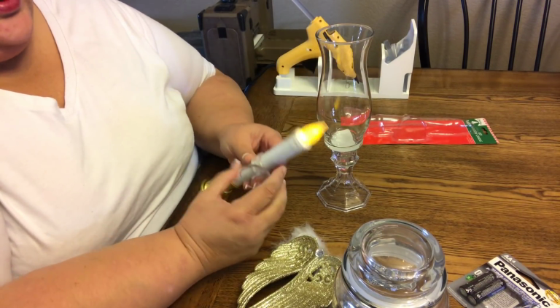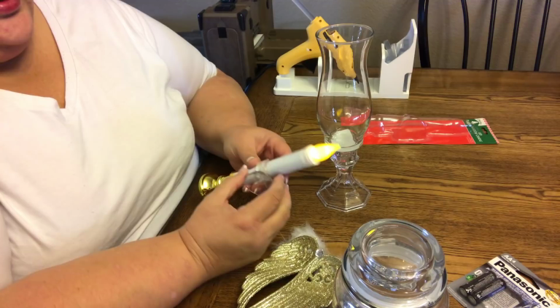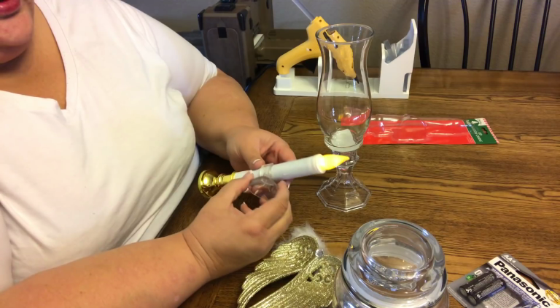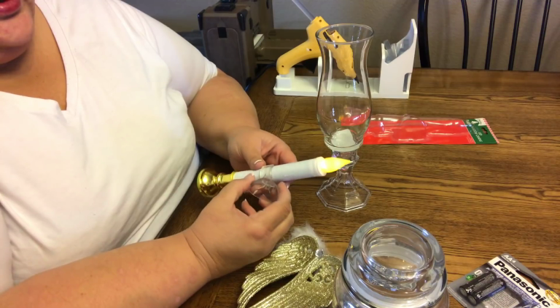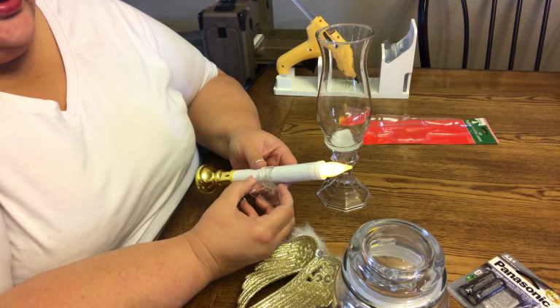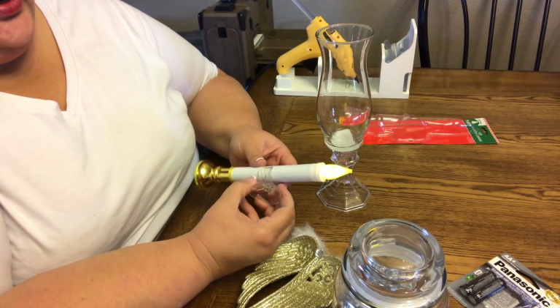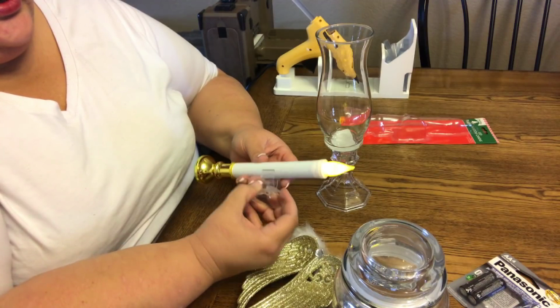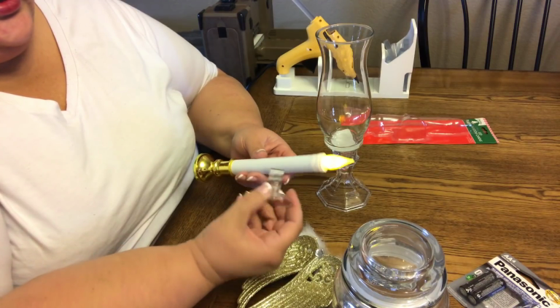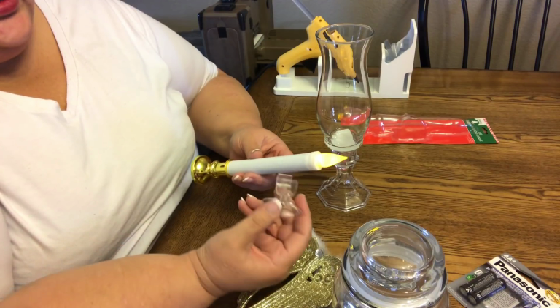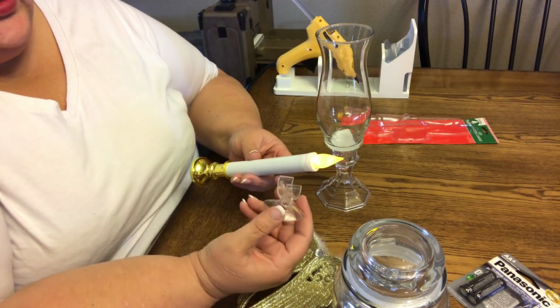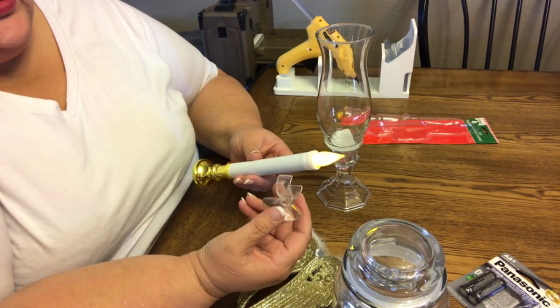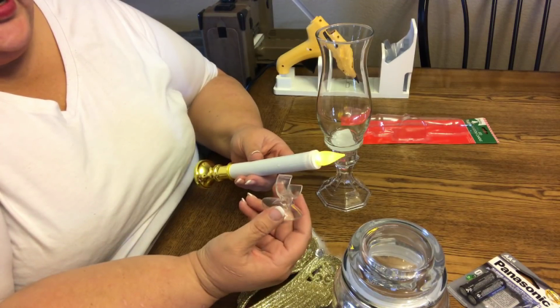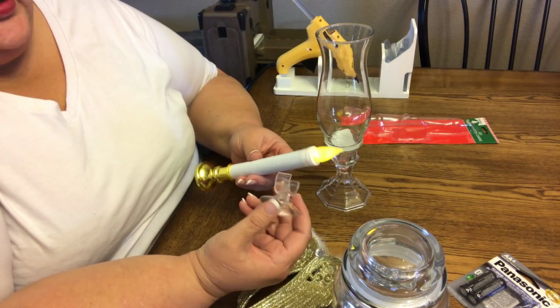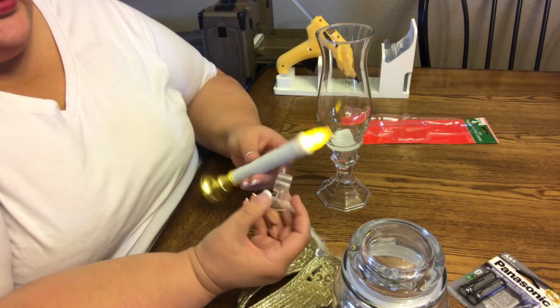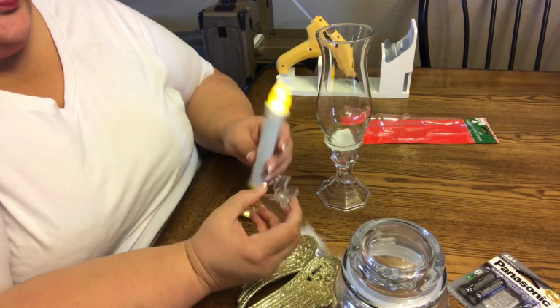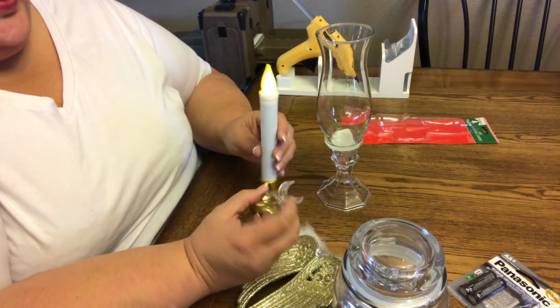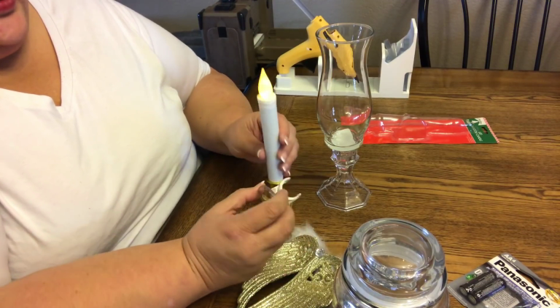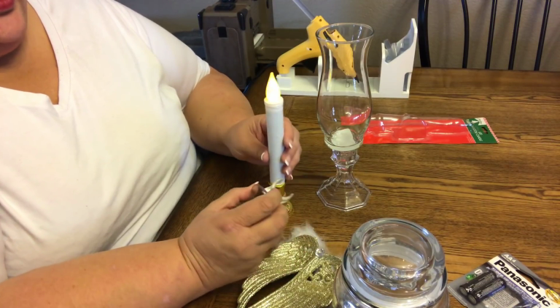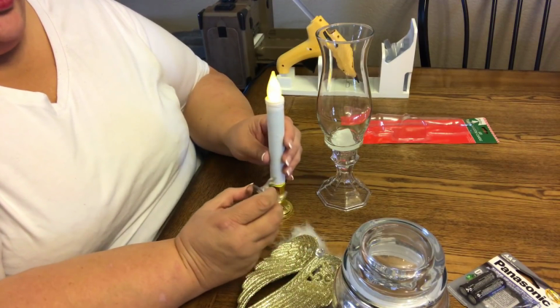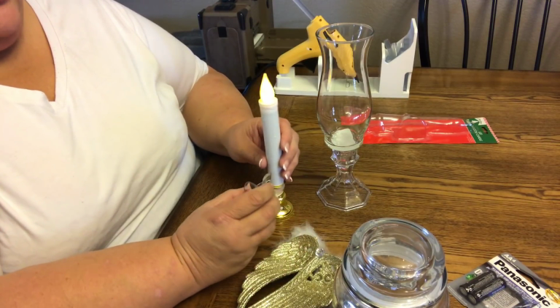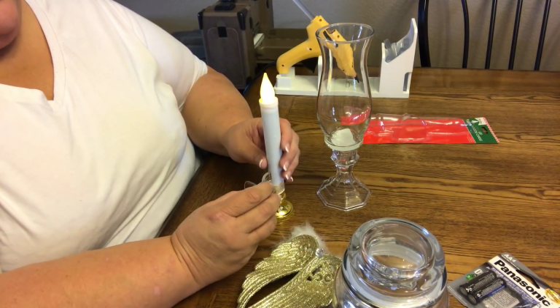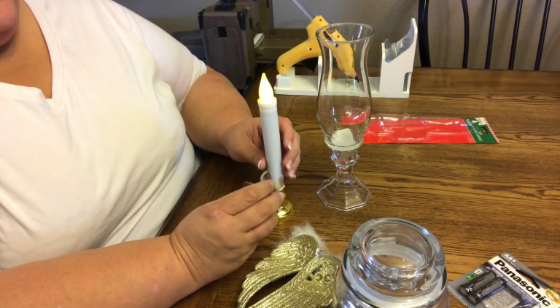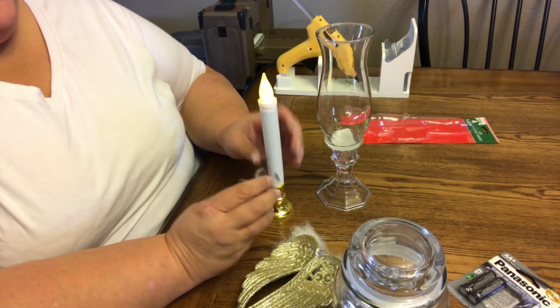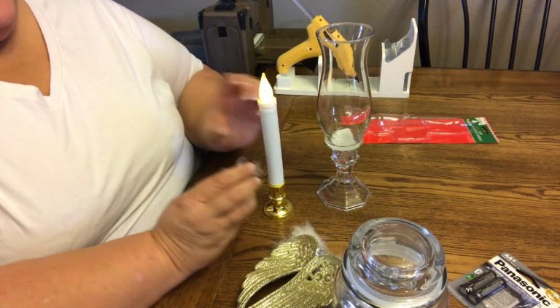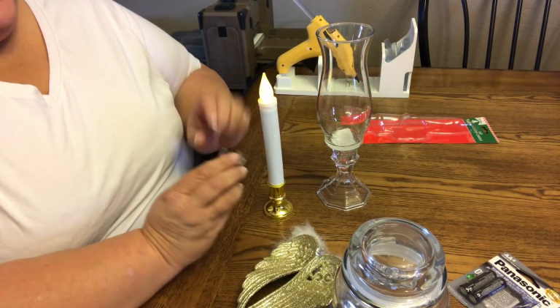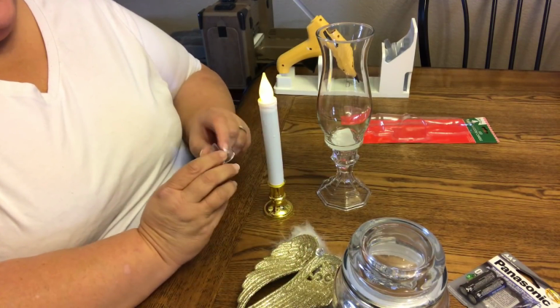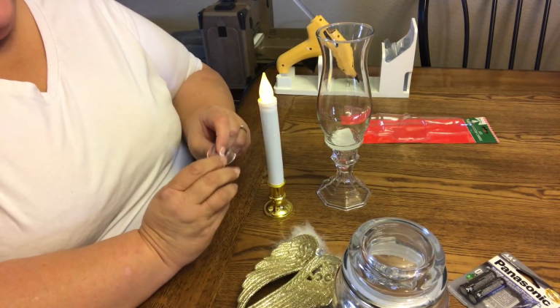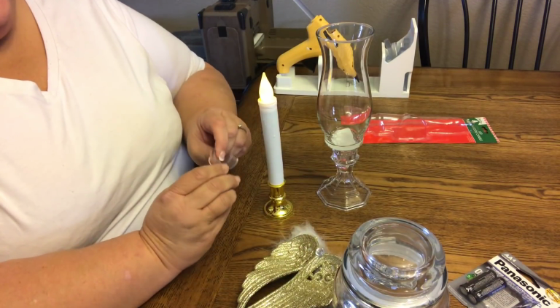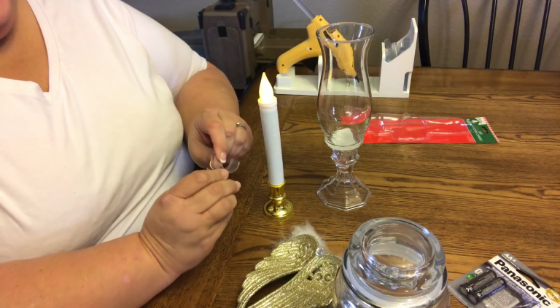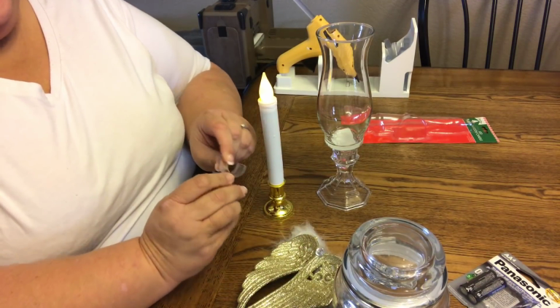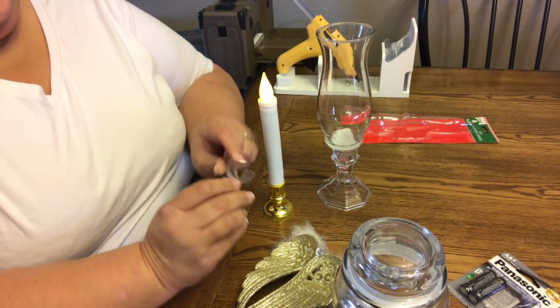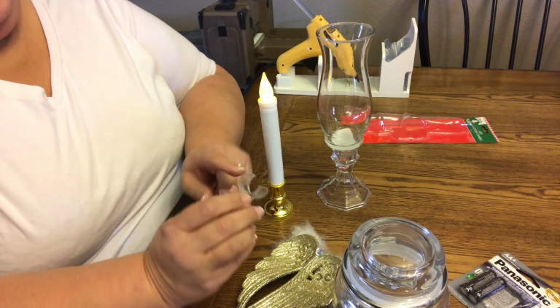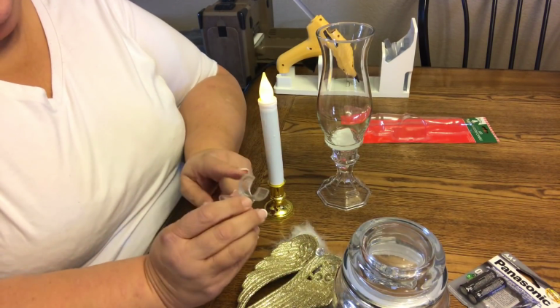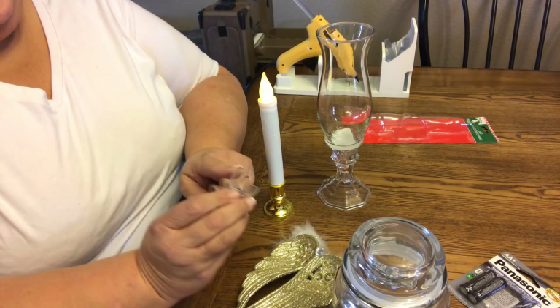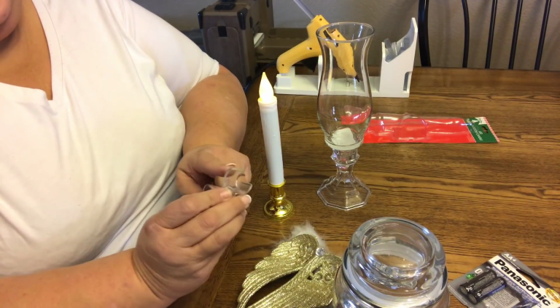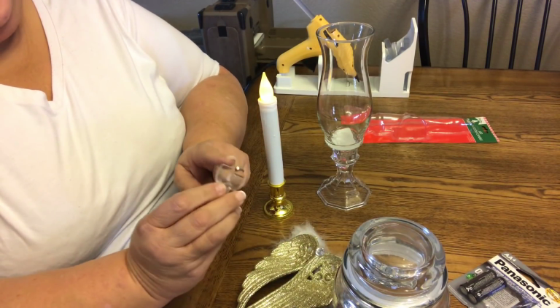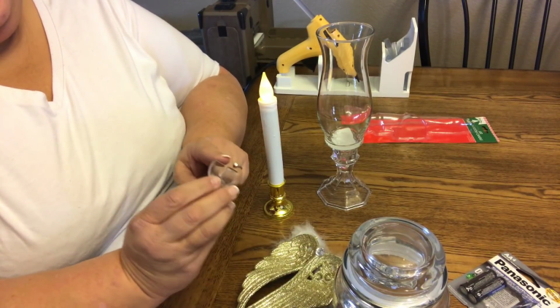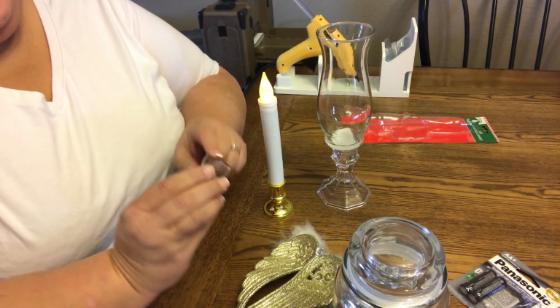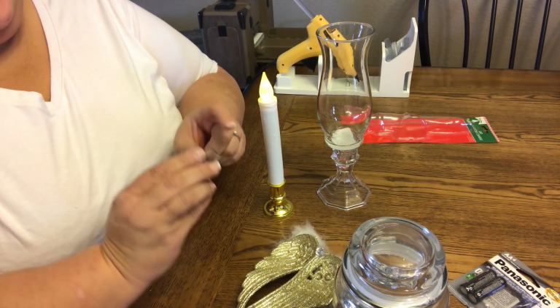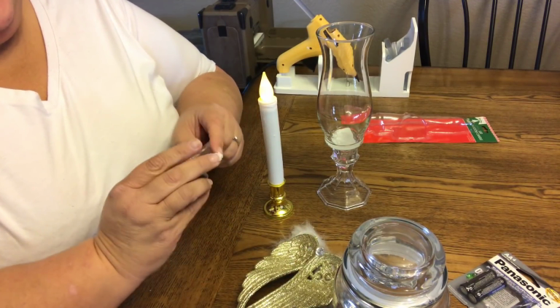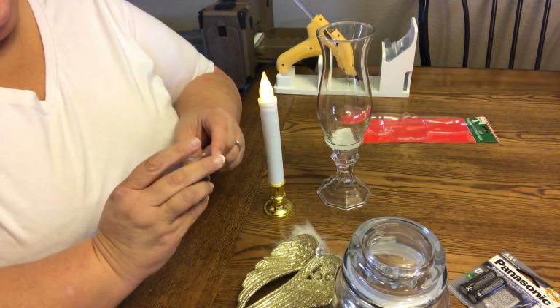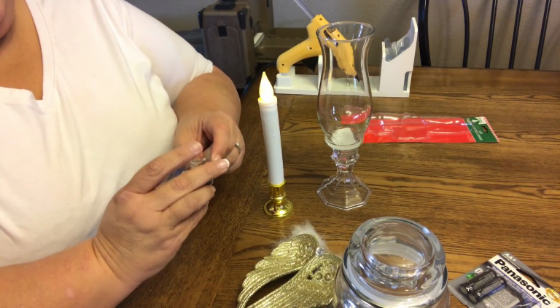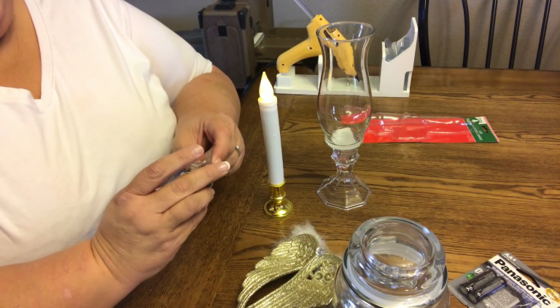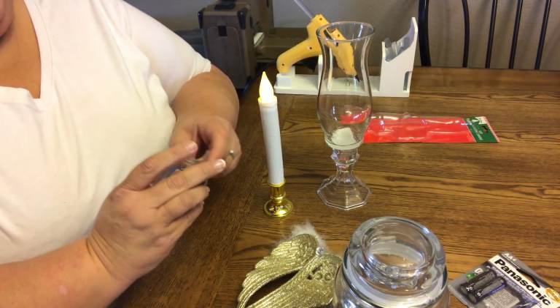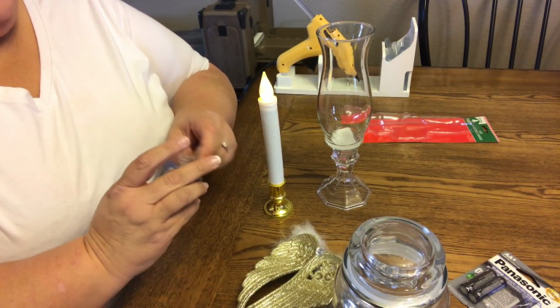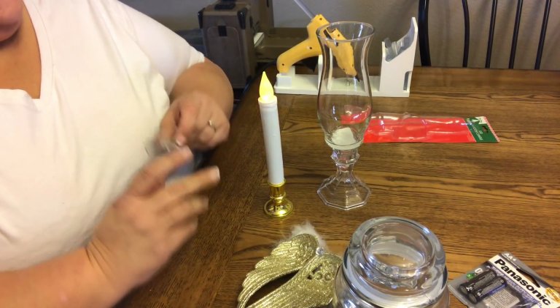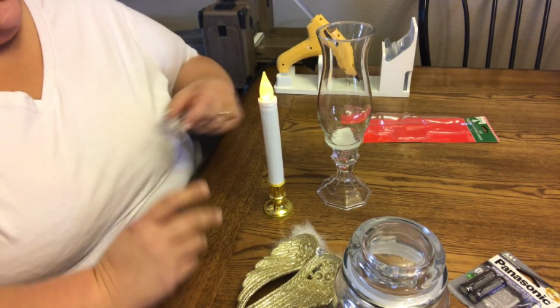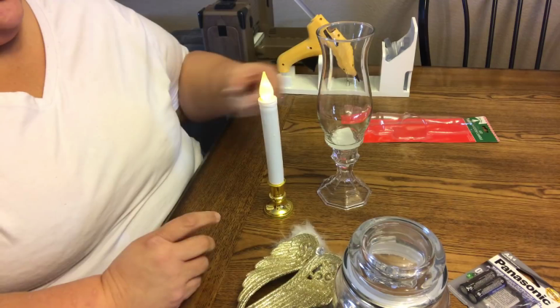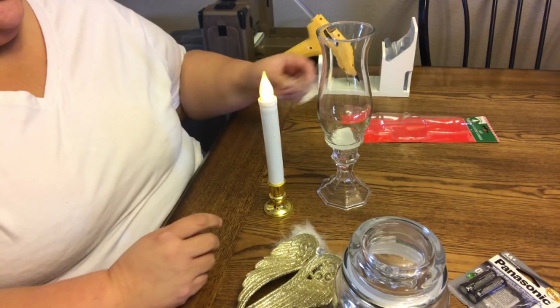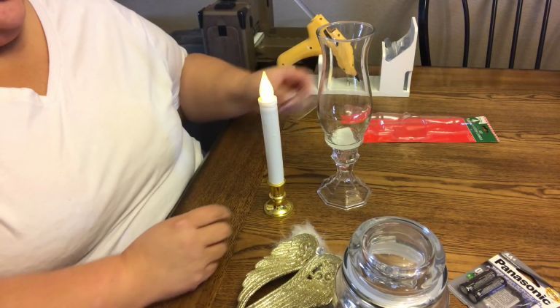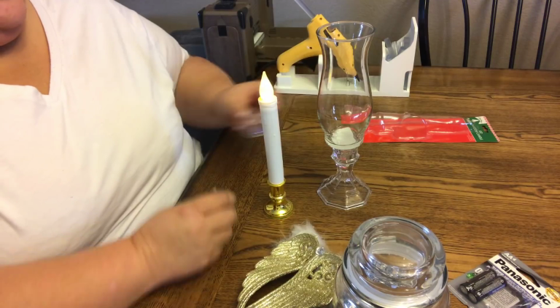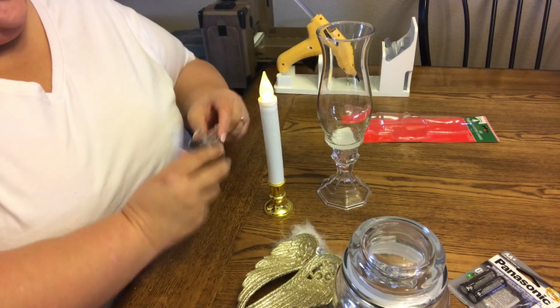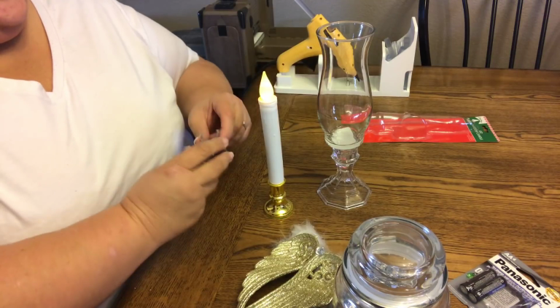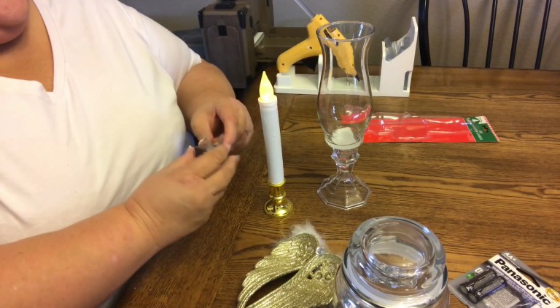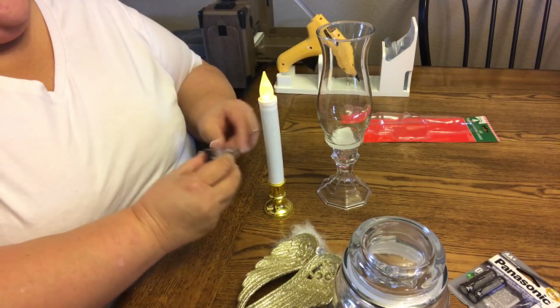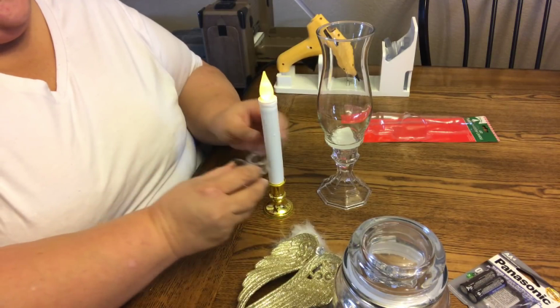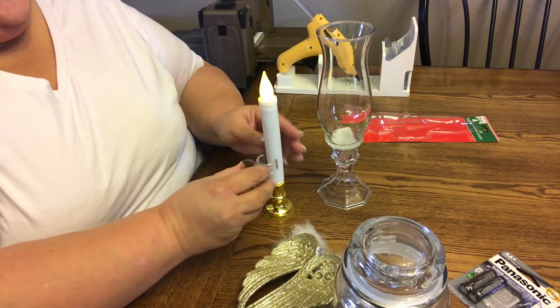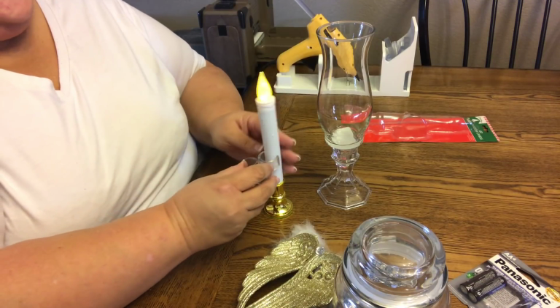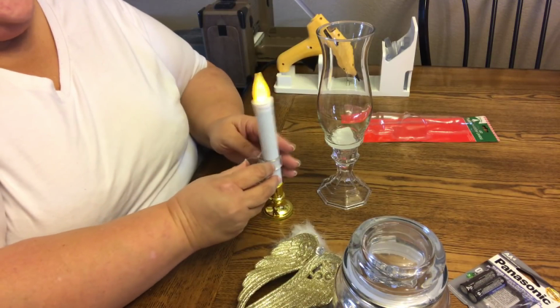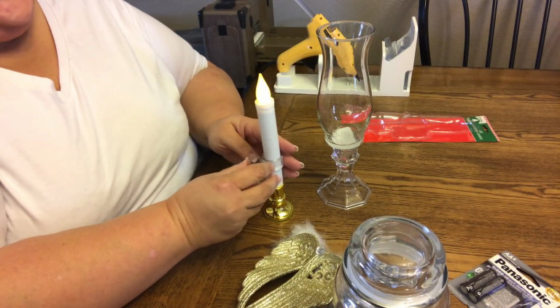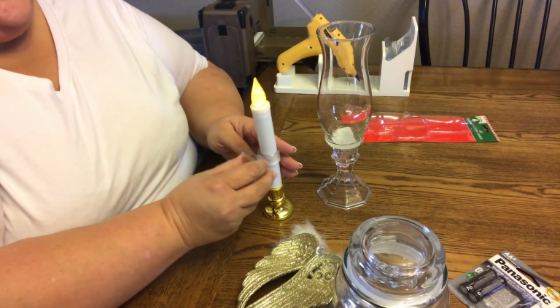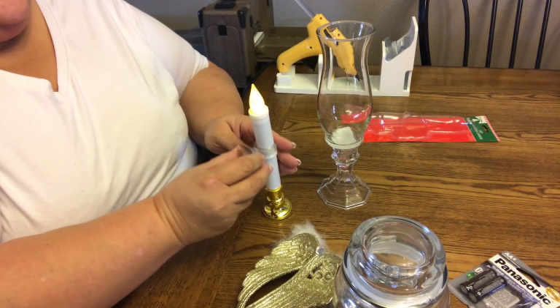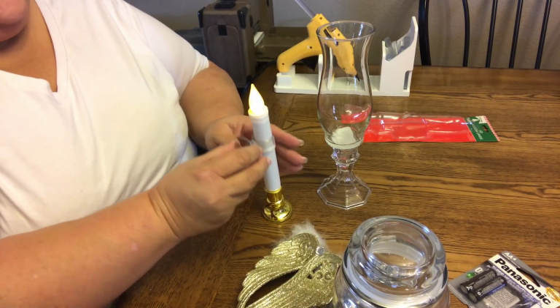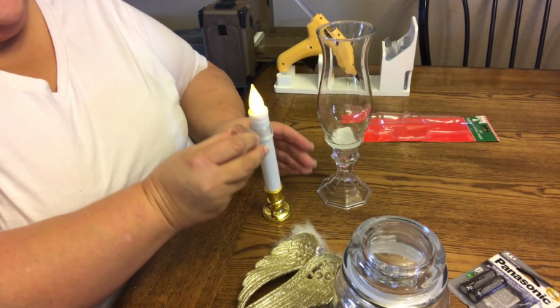So you're just going to take this part off. You don't need to keep it; it doesn't work for anything — it barely even holds this candle.